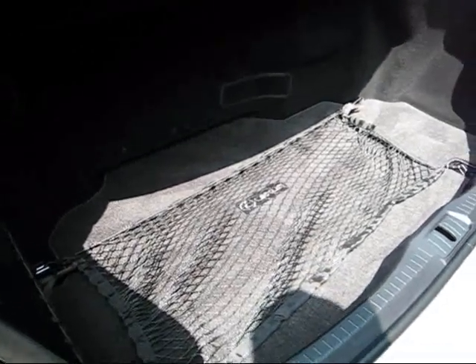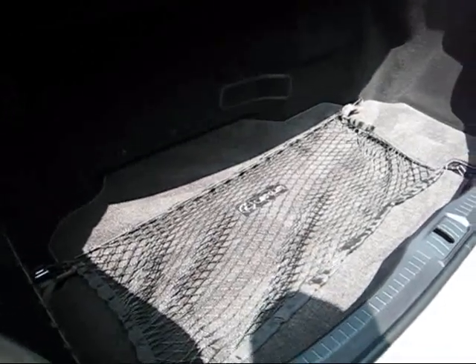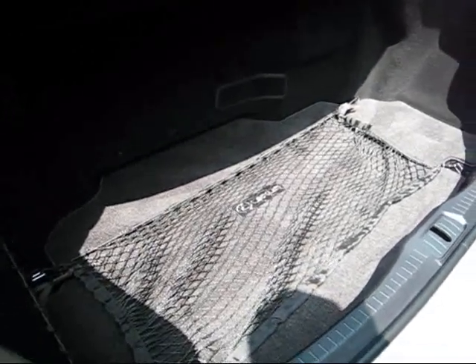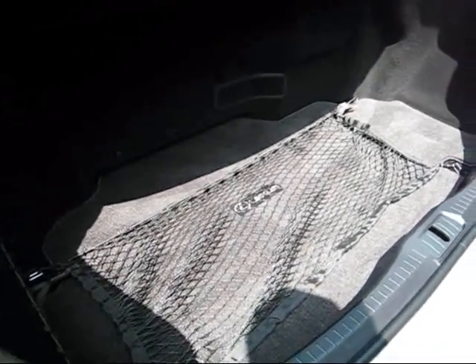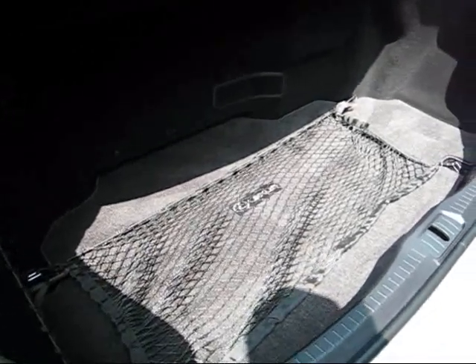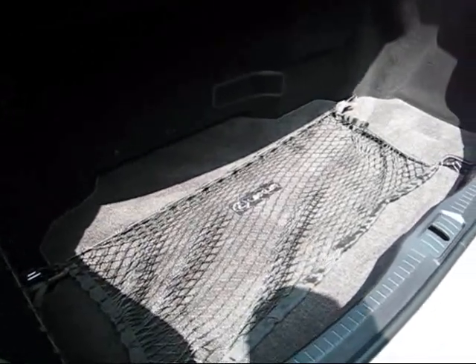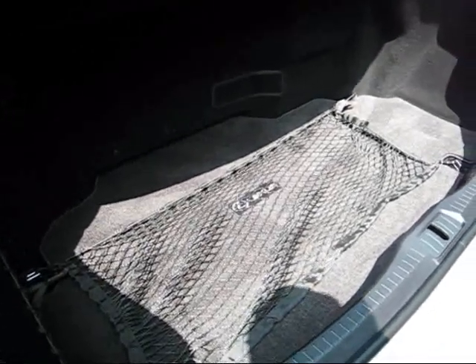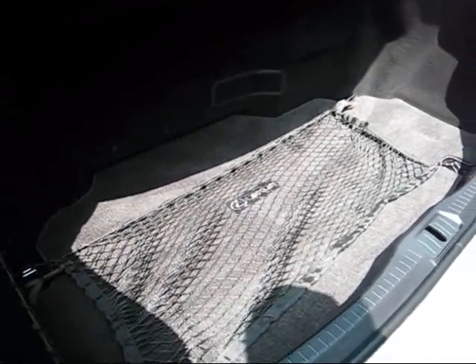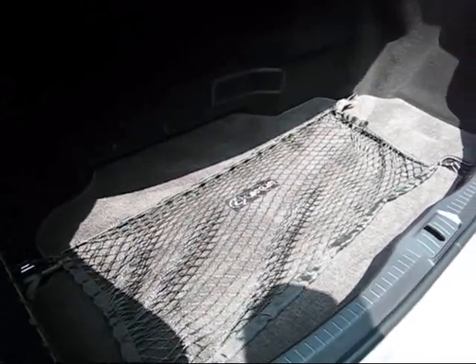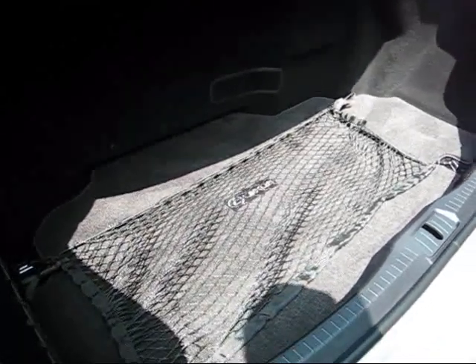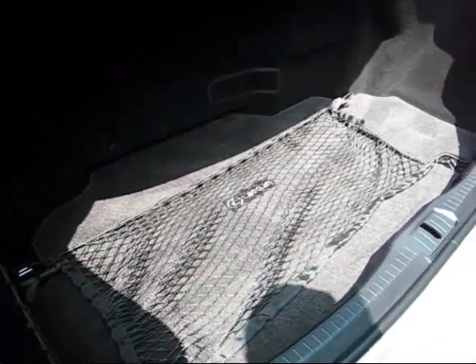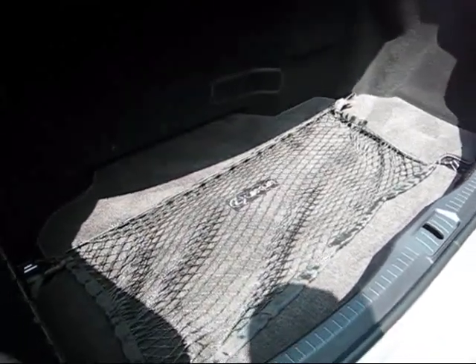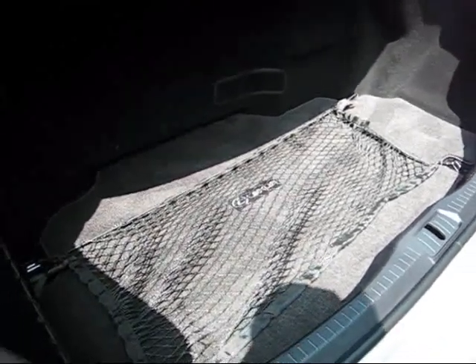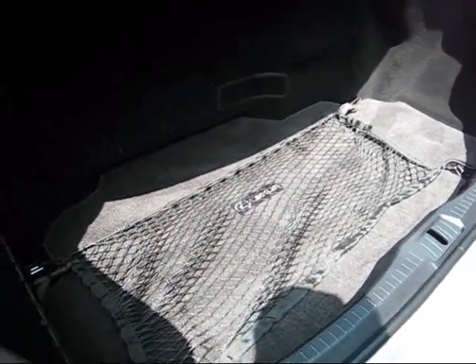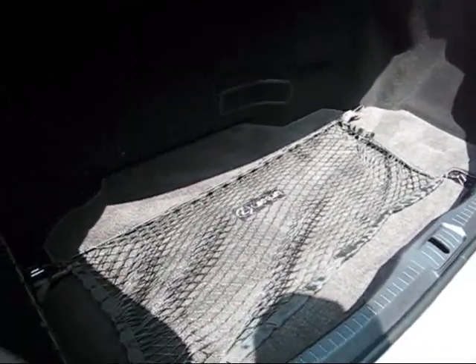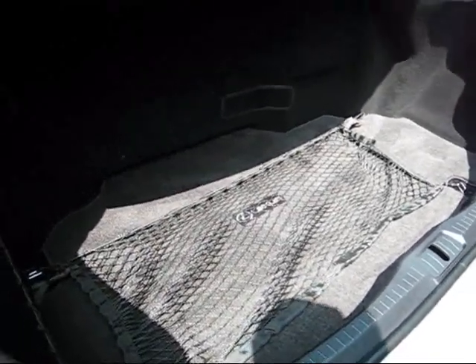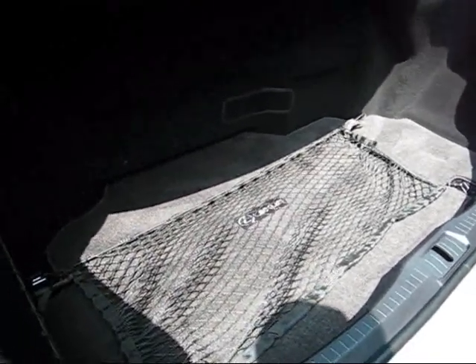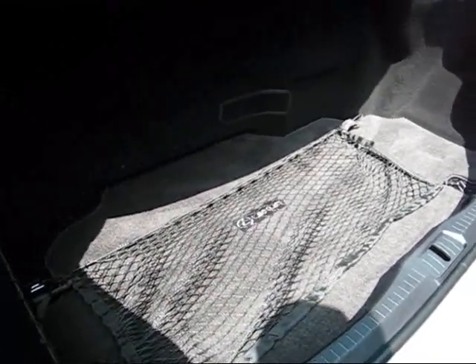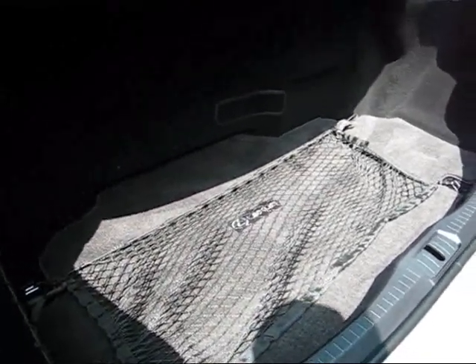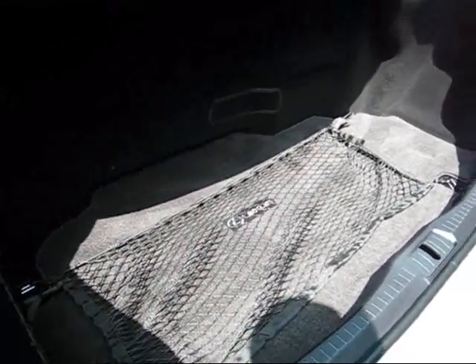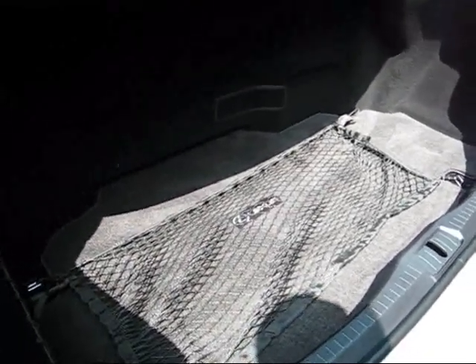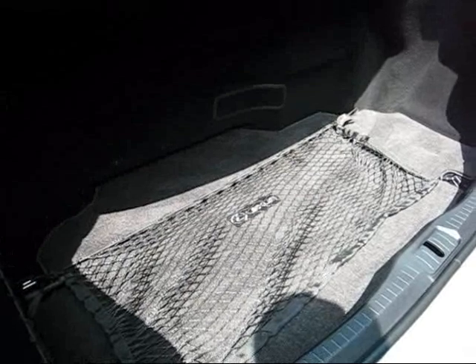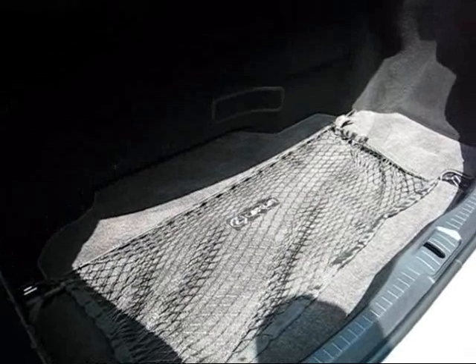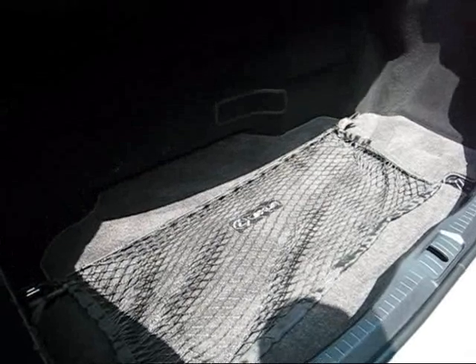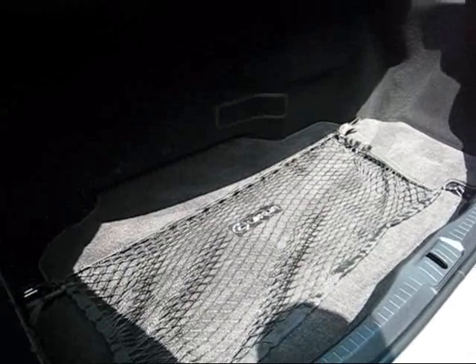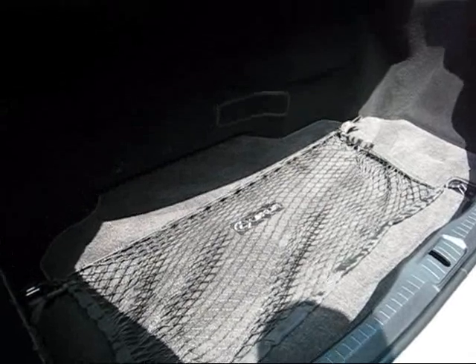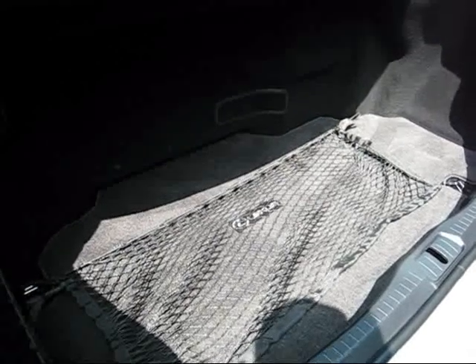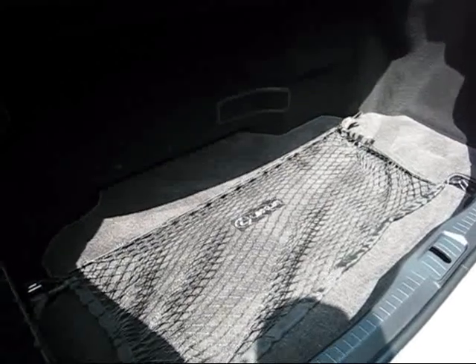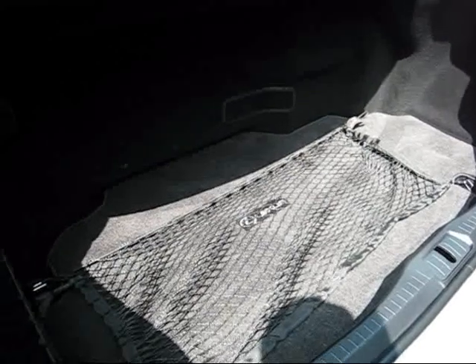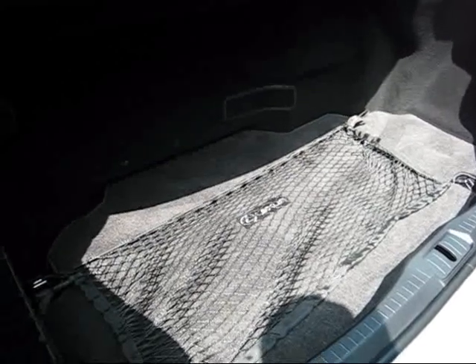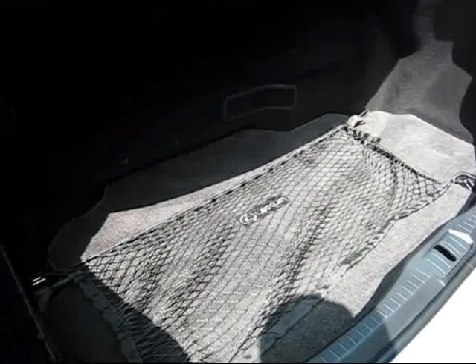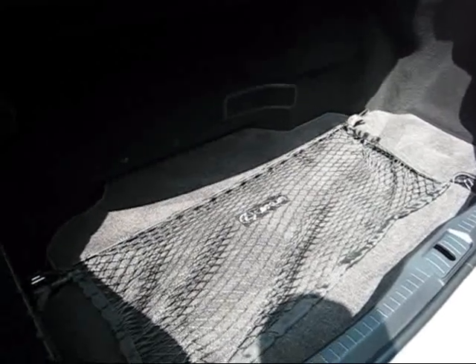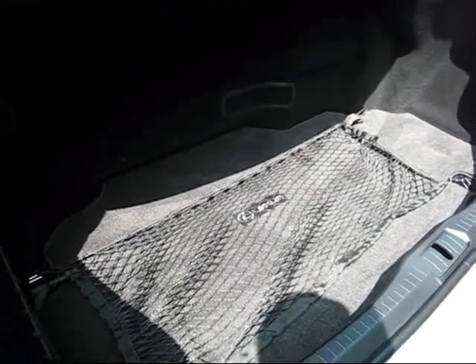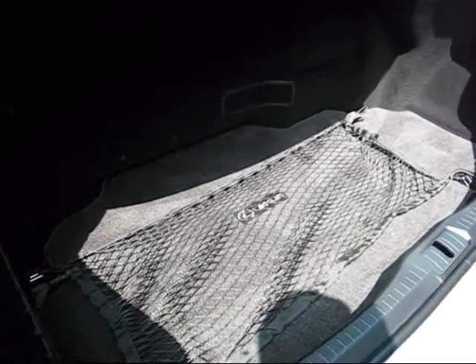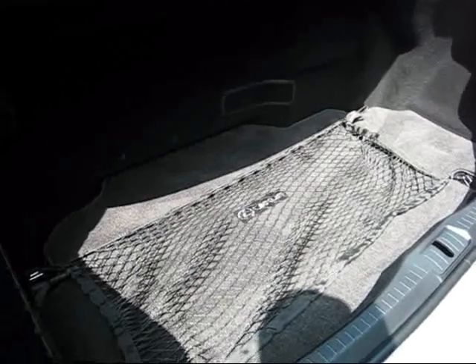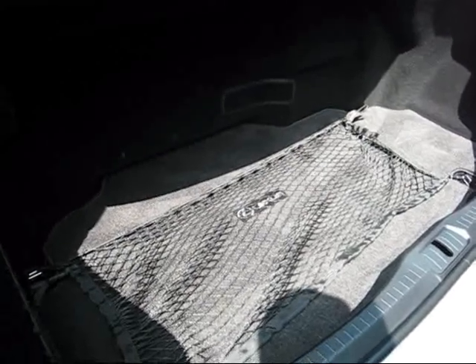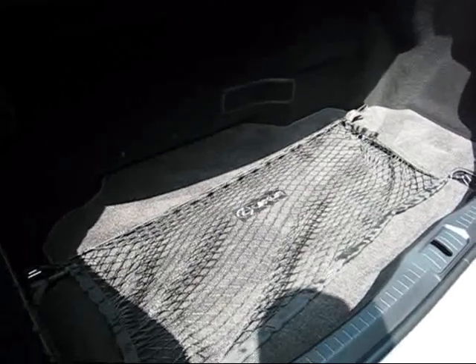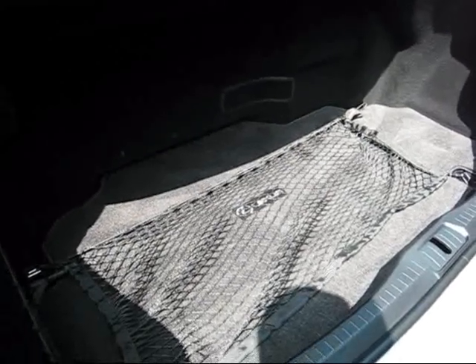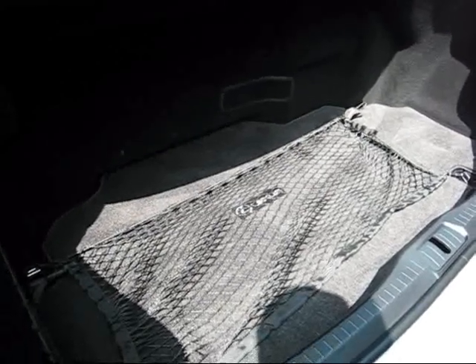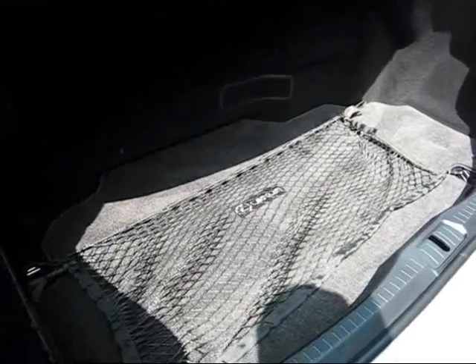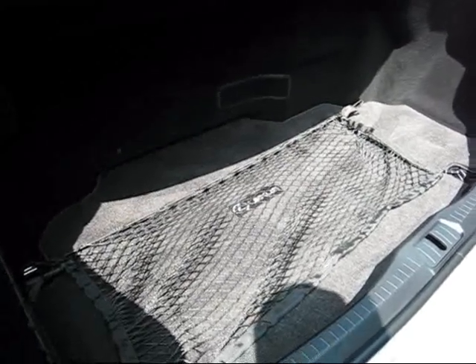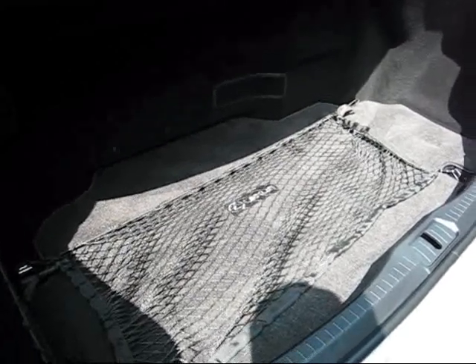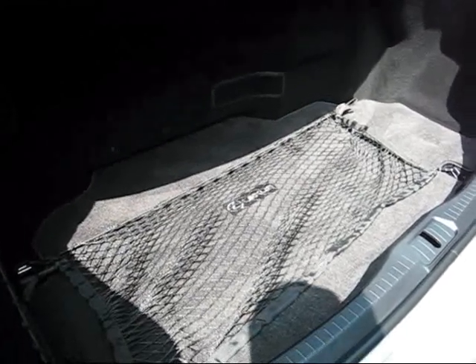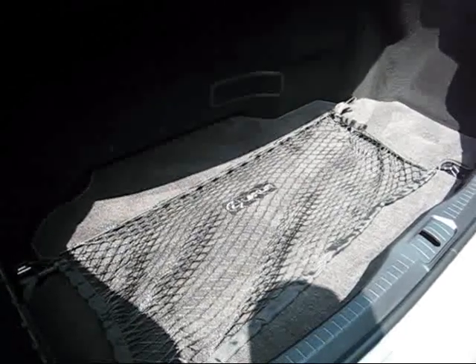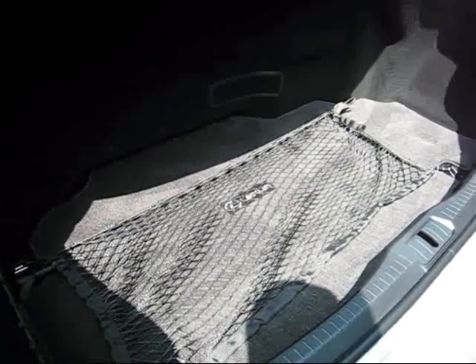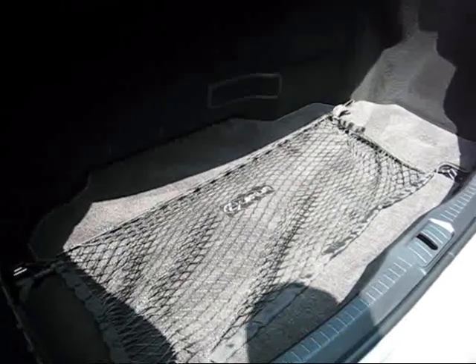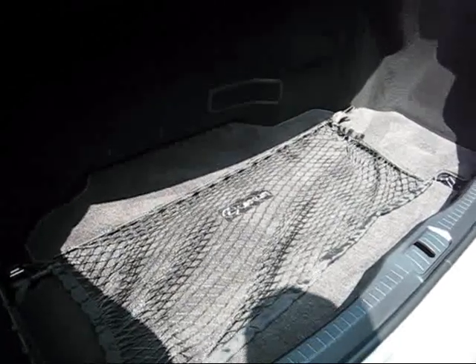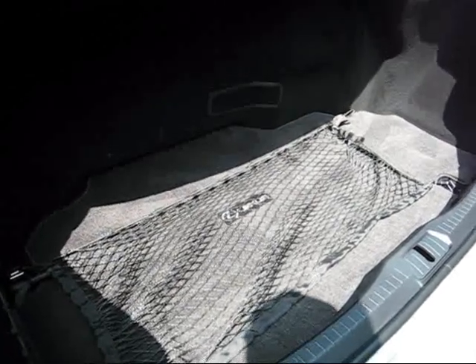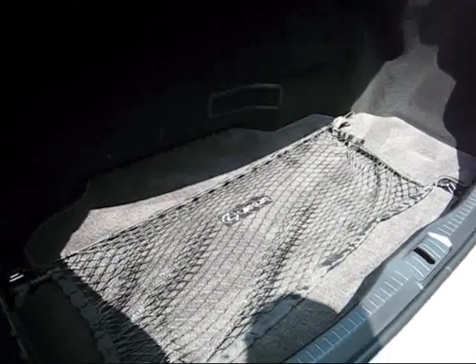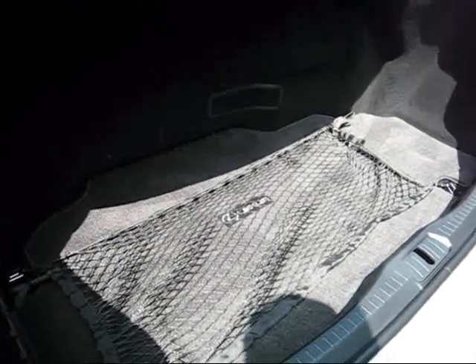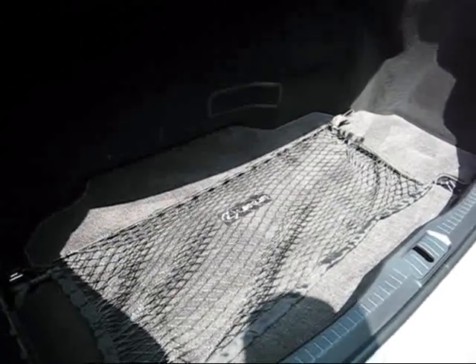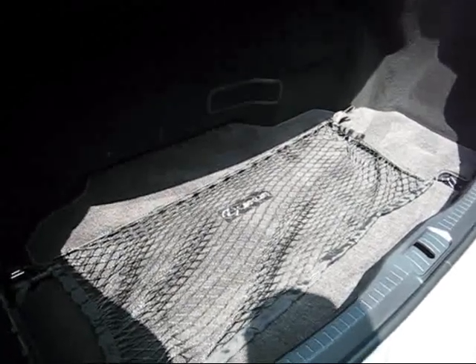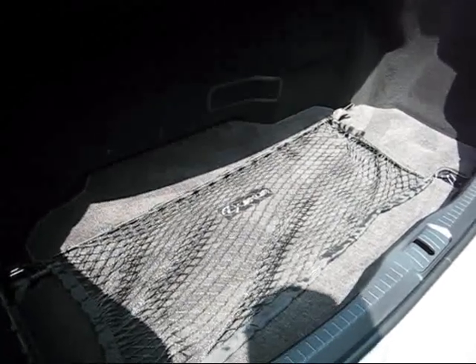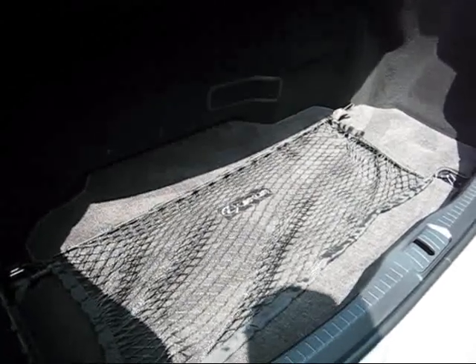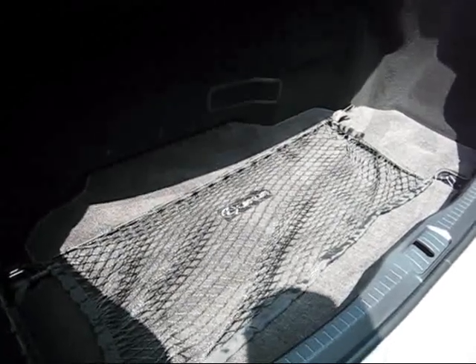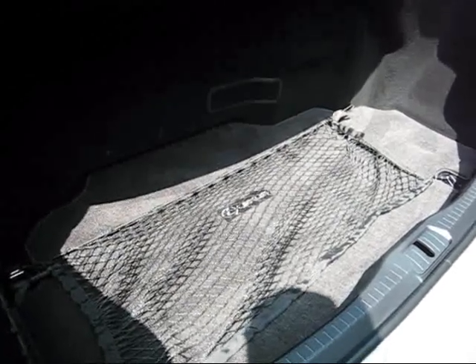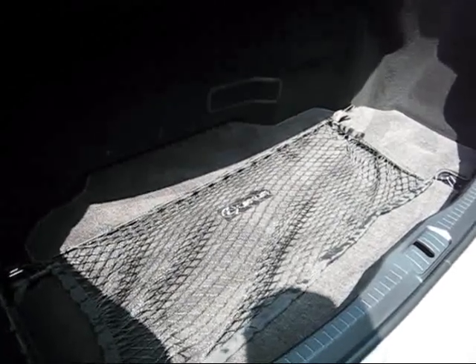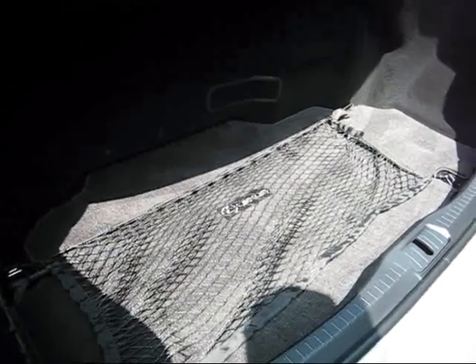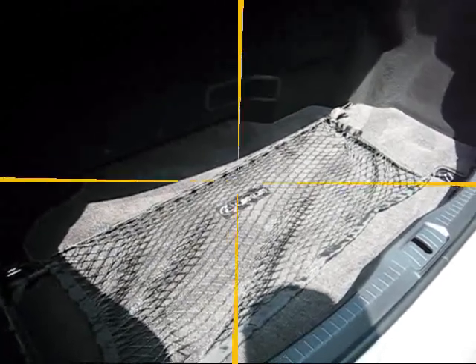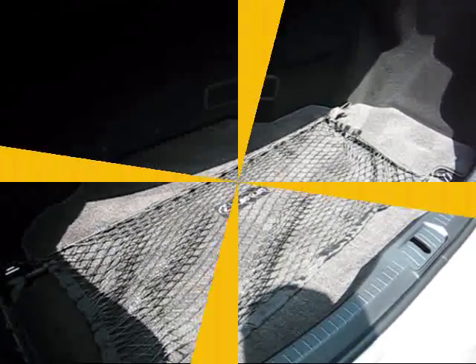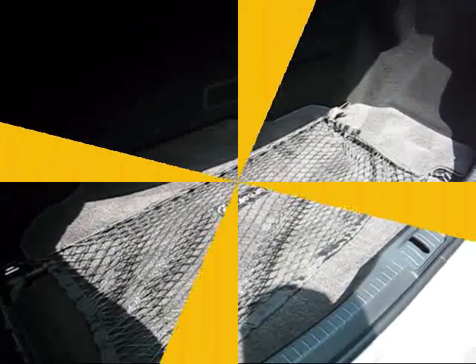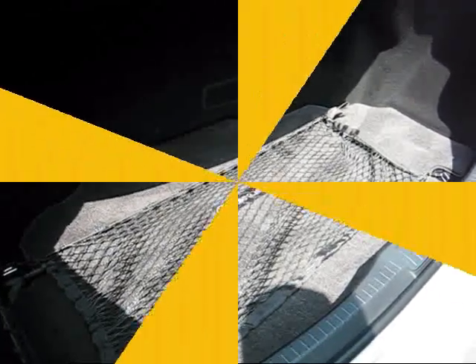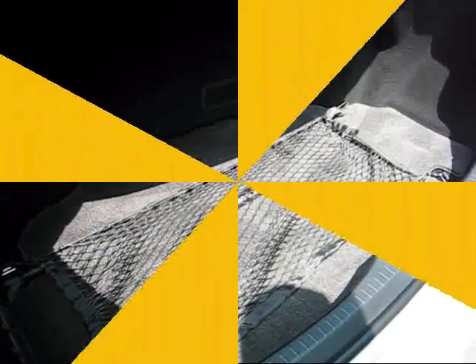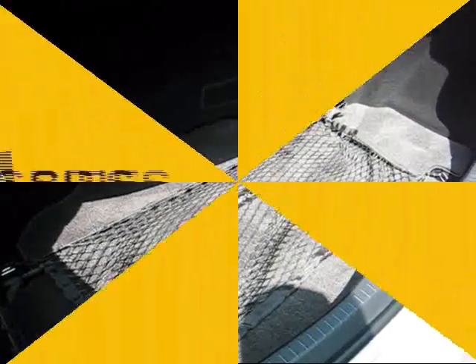You can see more pictures of the comparison between a standard LS trunk and the new 600H on our website at Autospies.com.